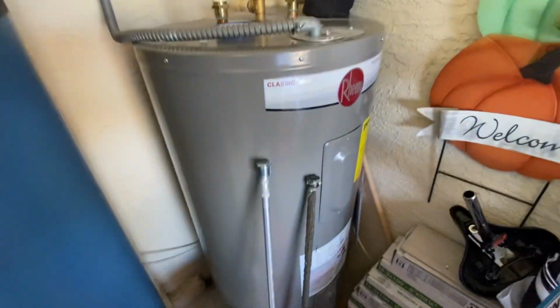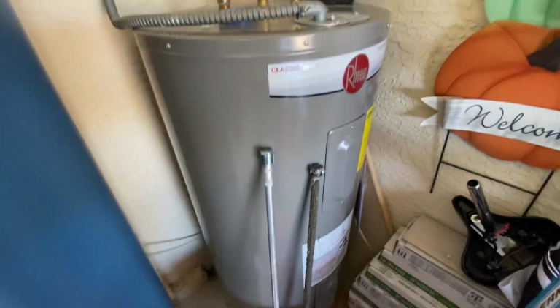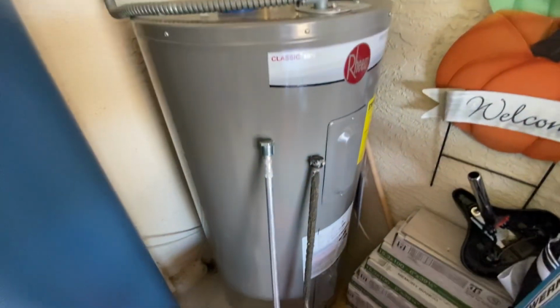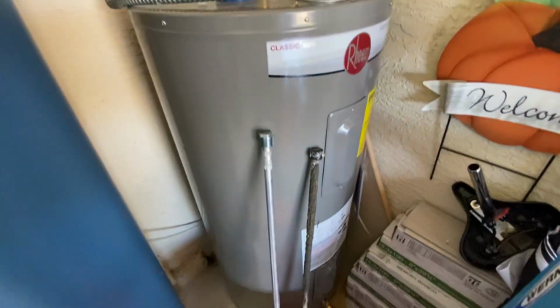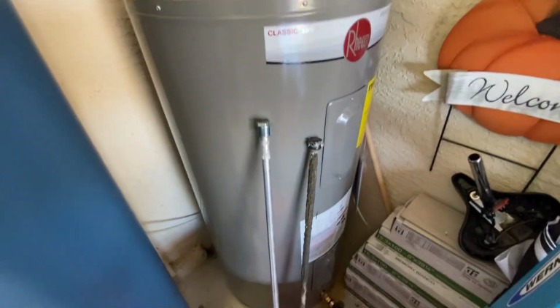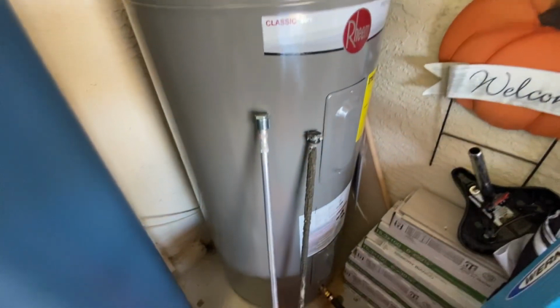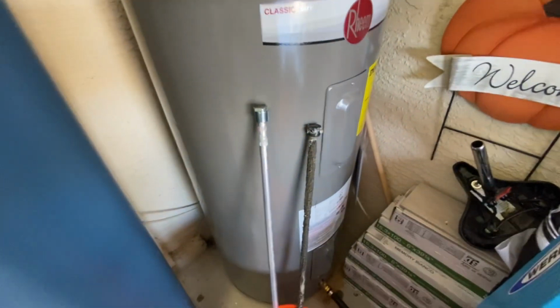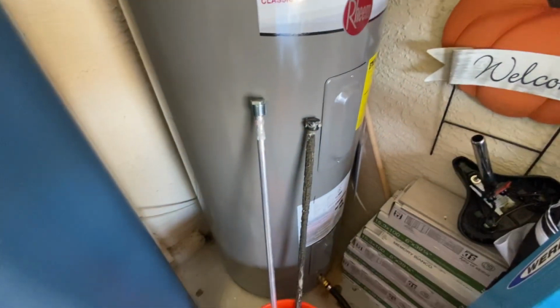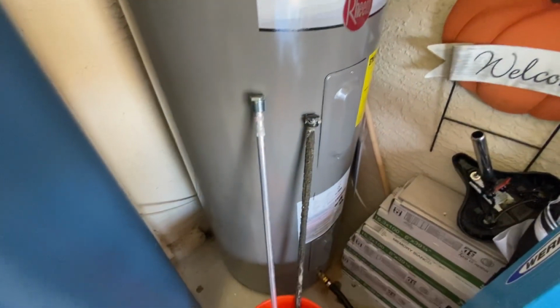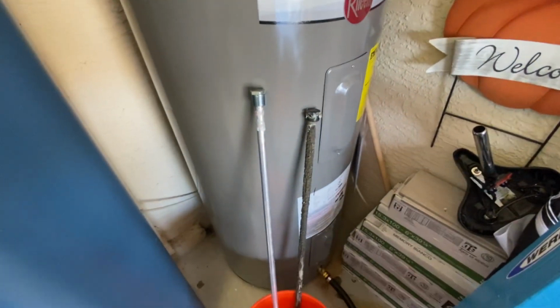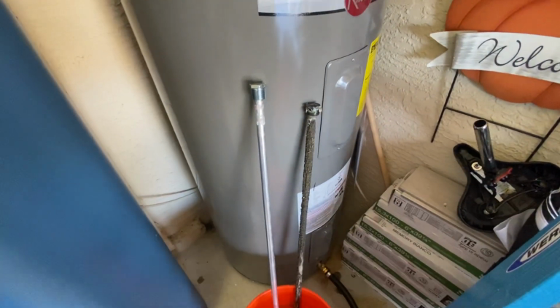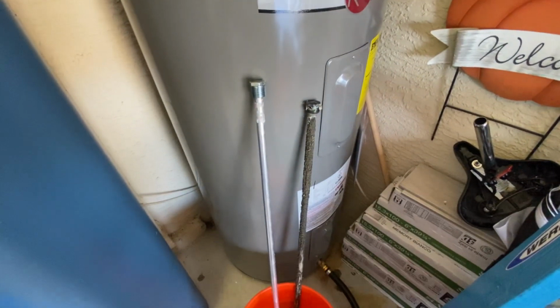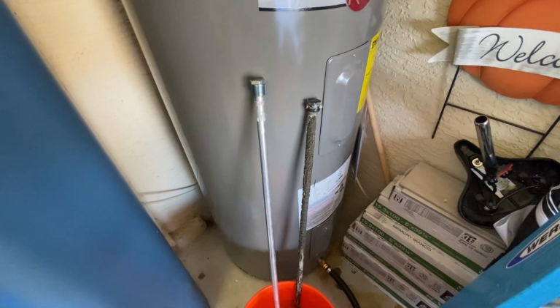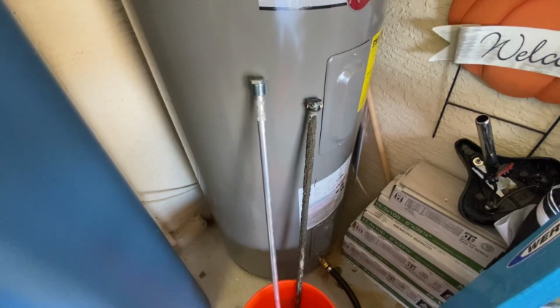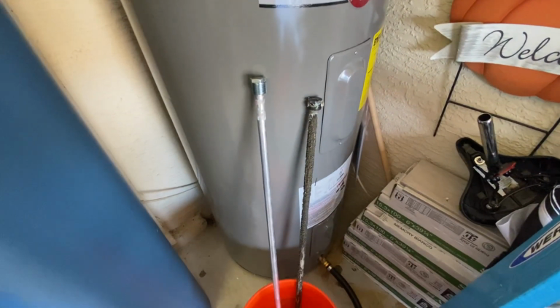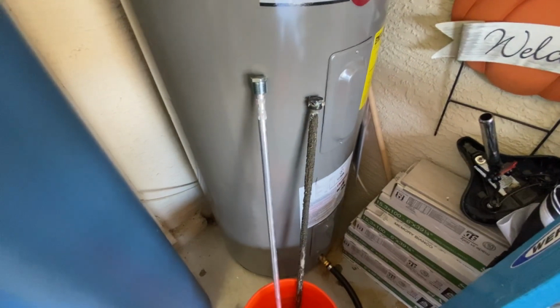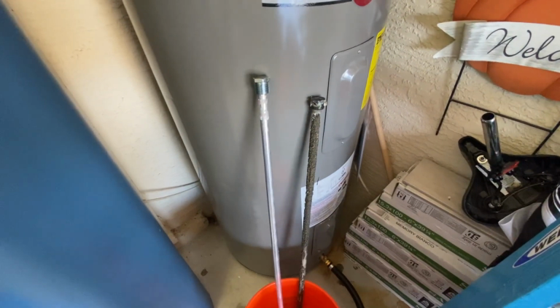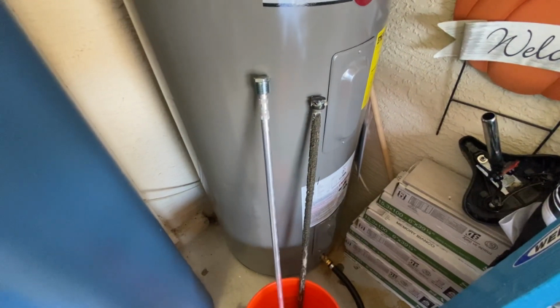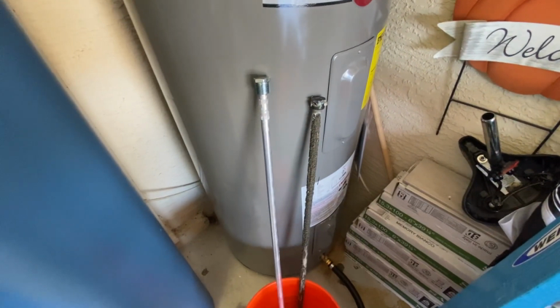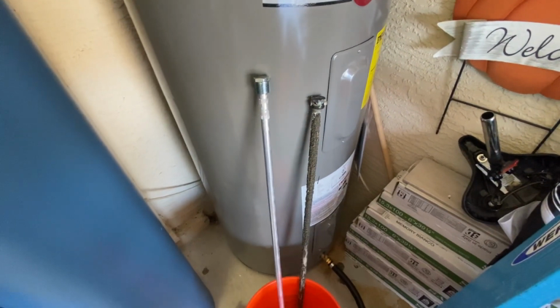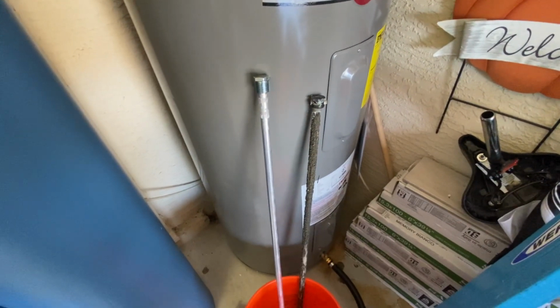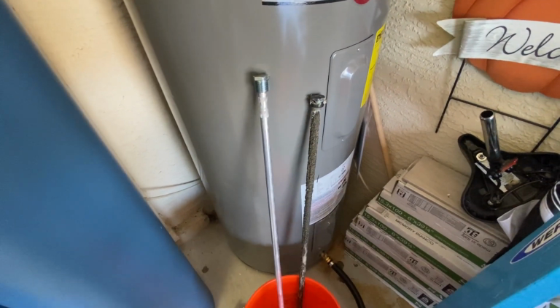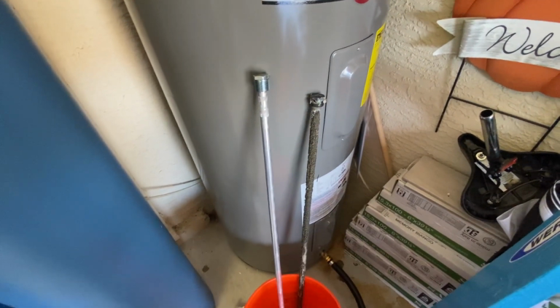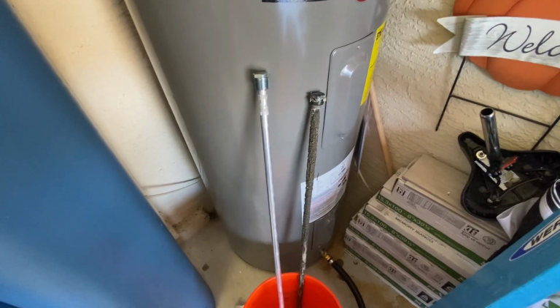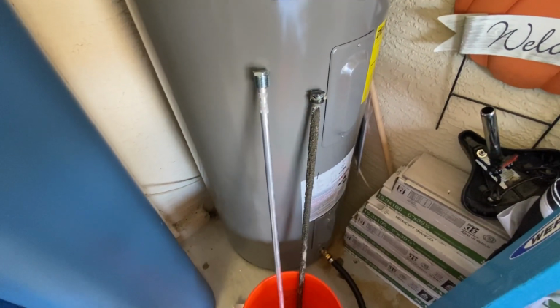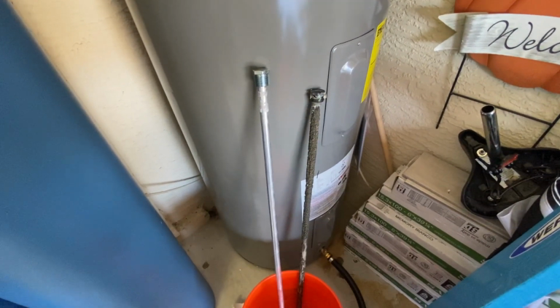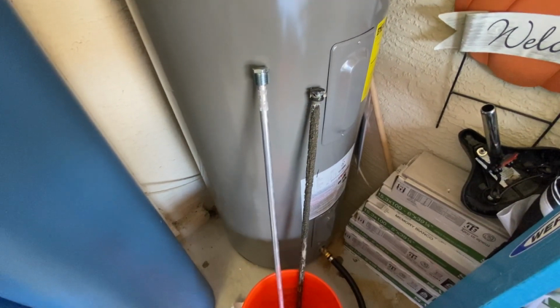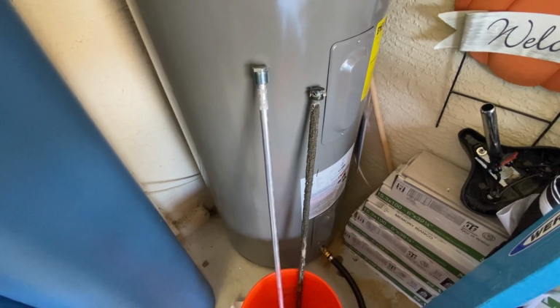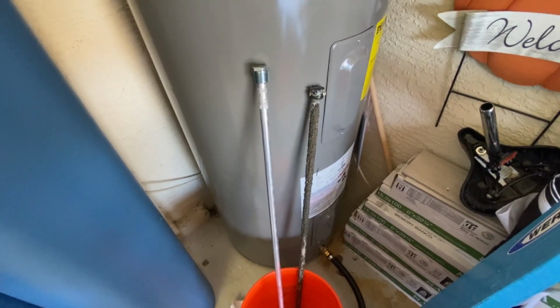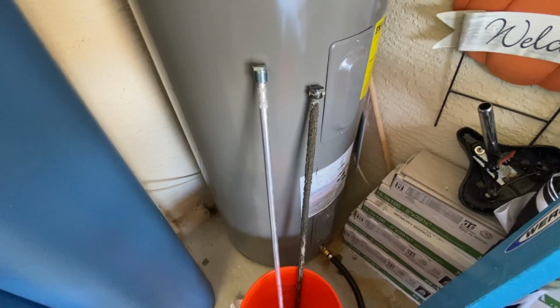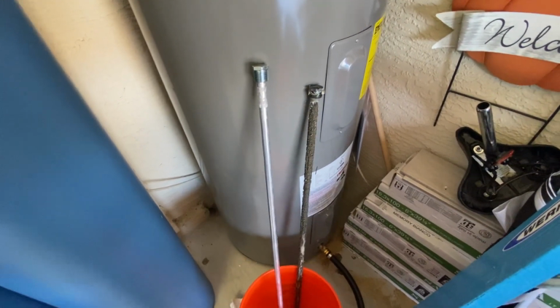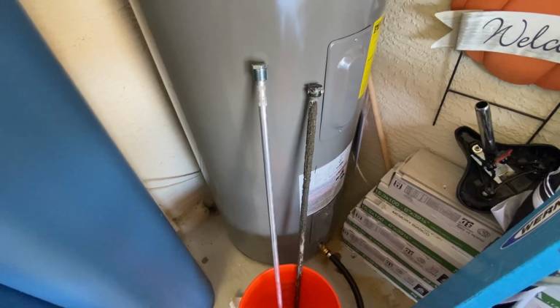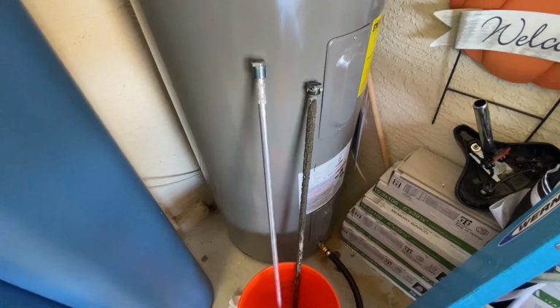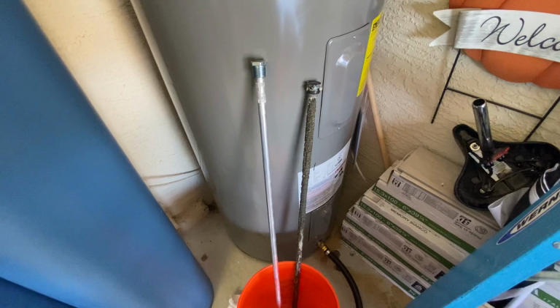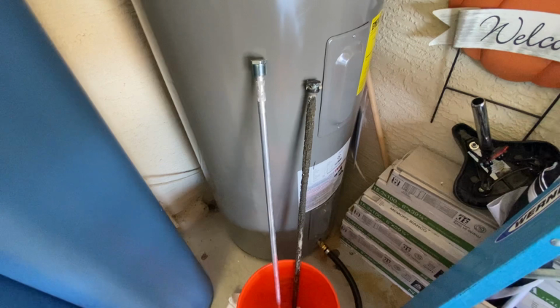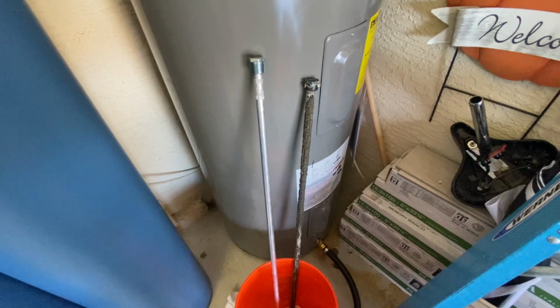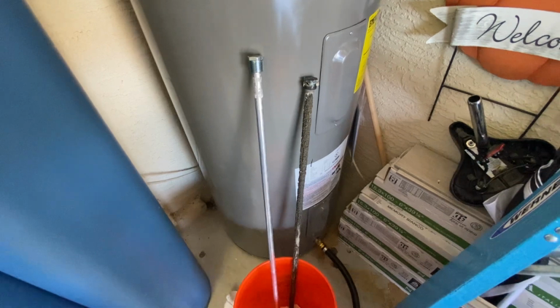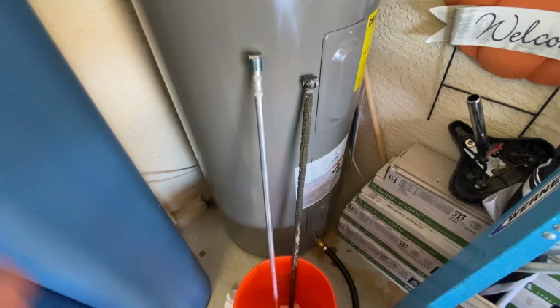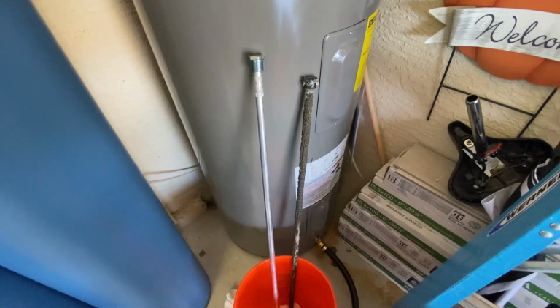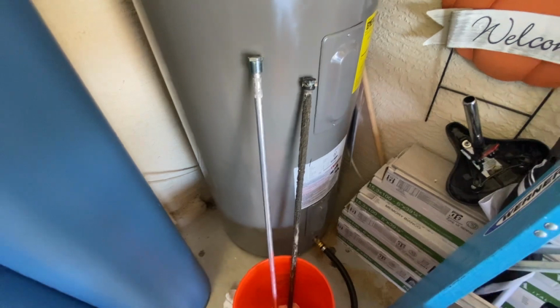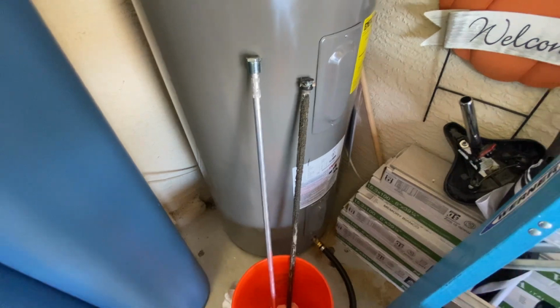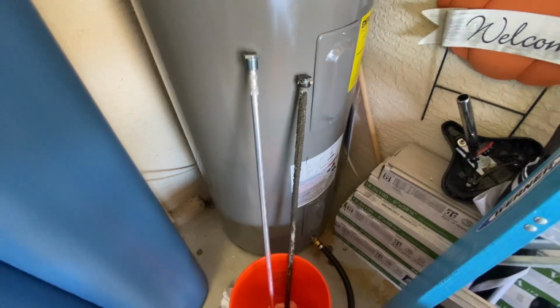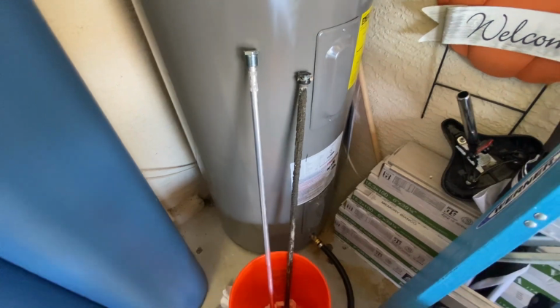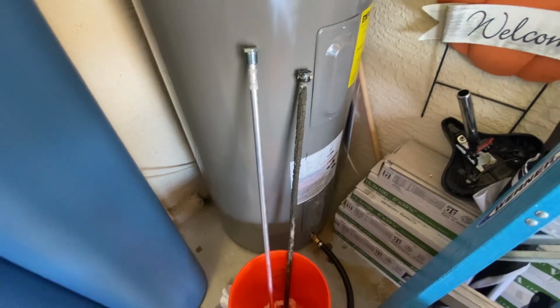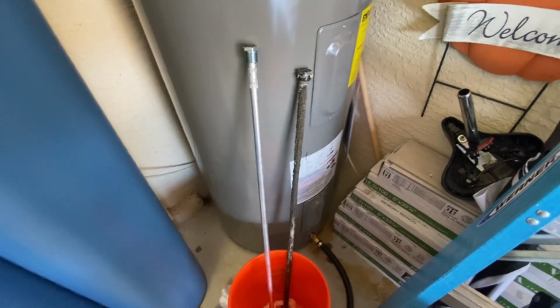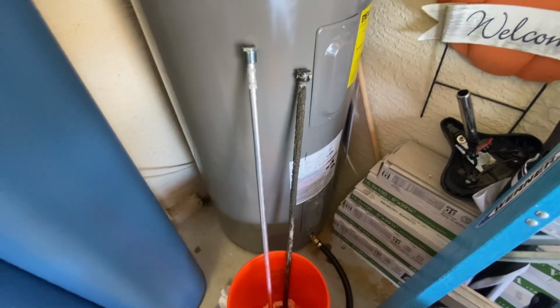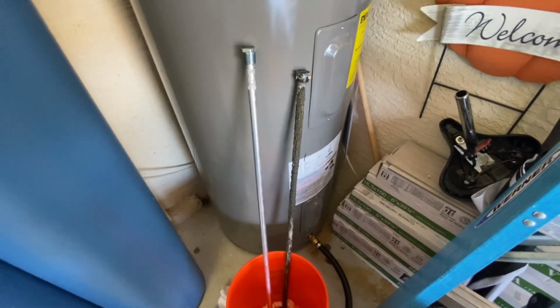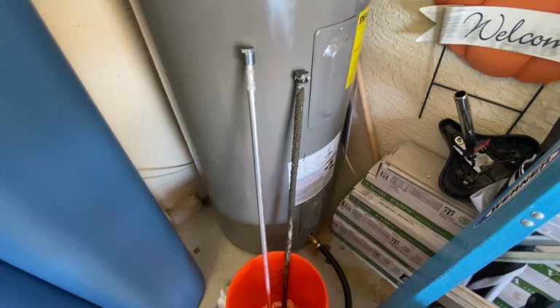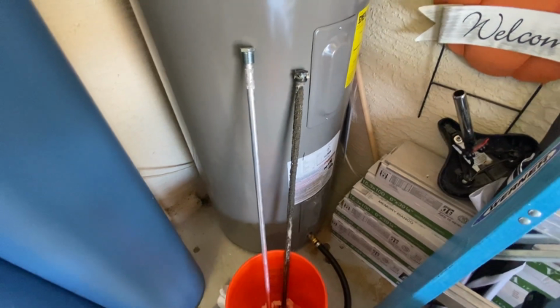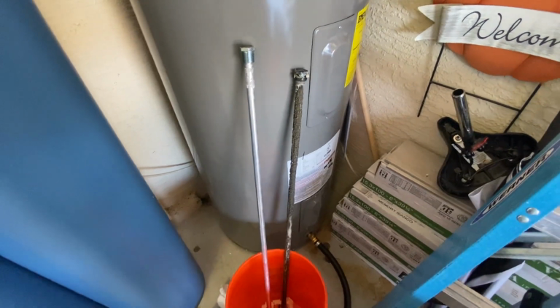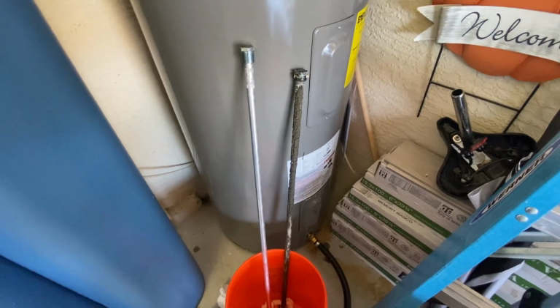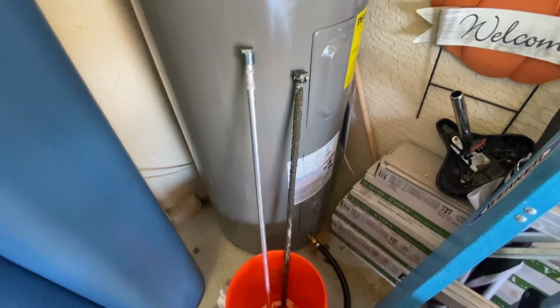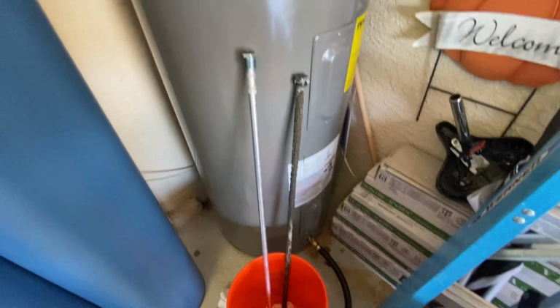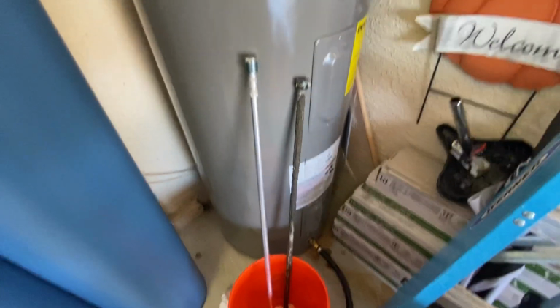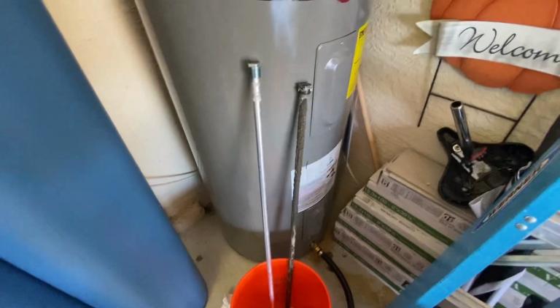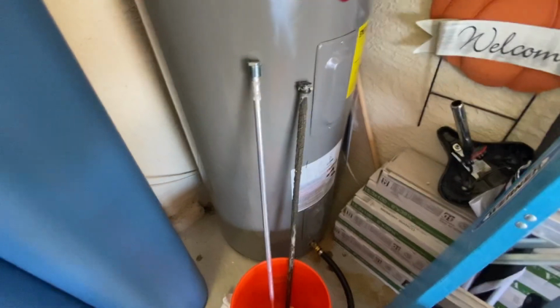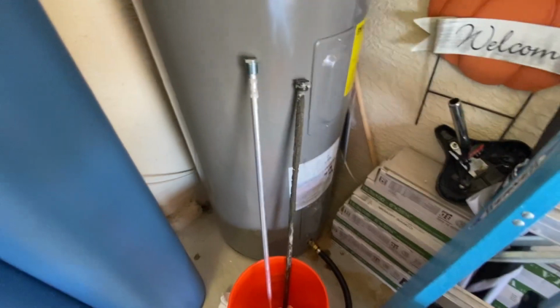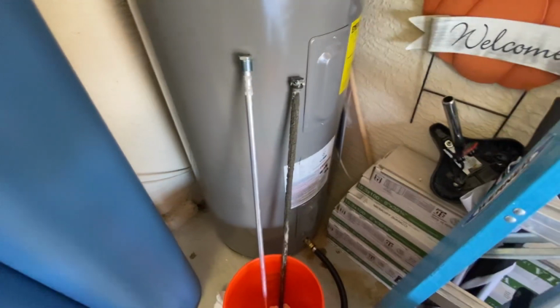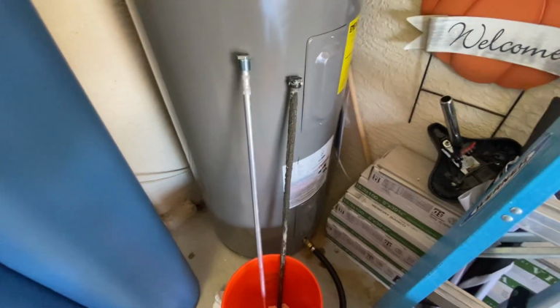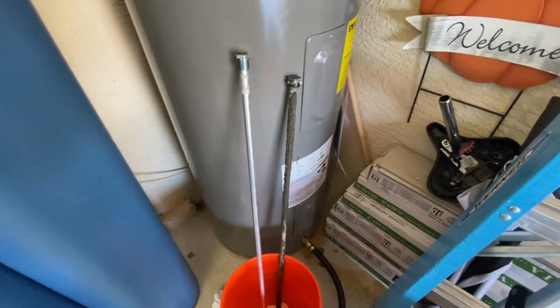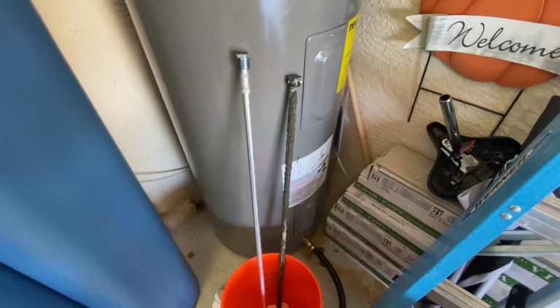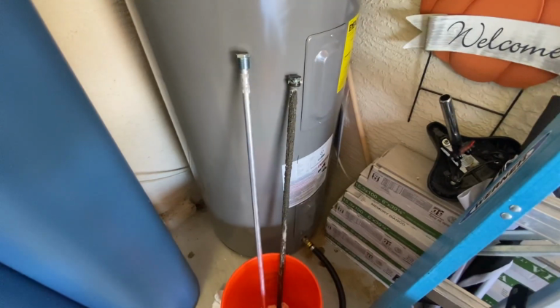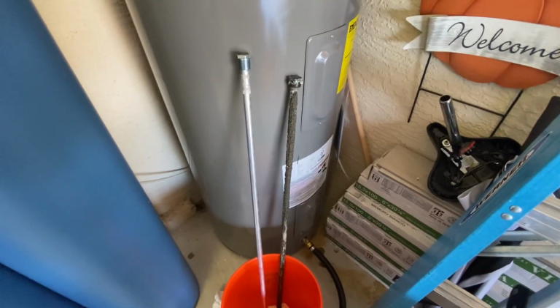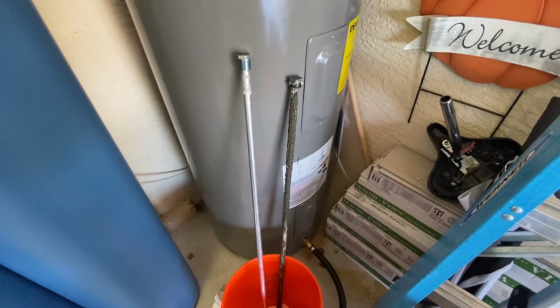I hope you found that video helpful. That's just another helpful tip about anode rods on your water heater and how they react with a water softener.